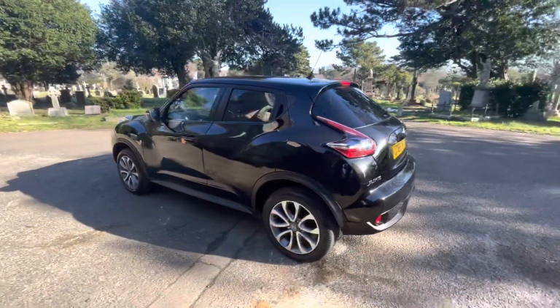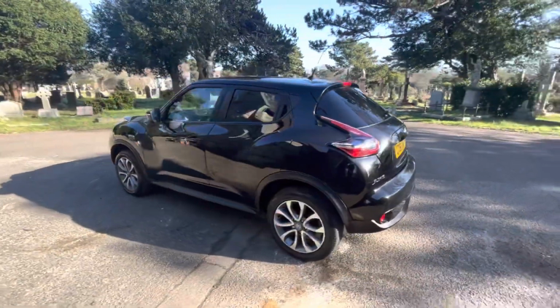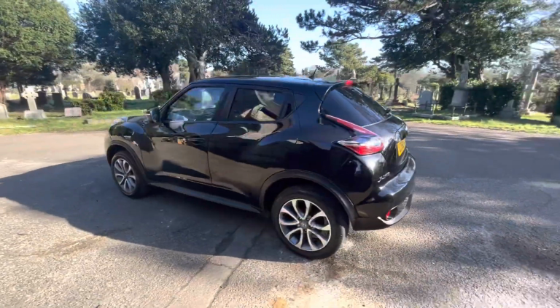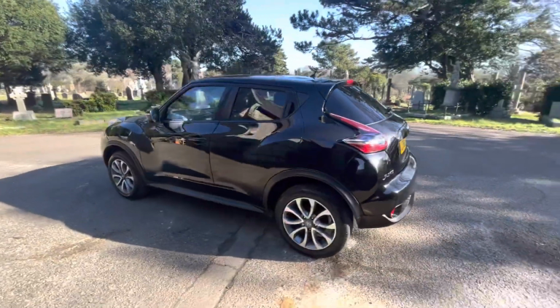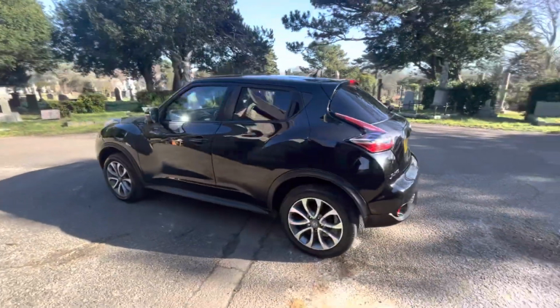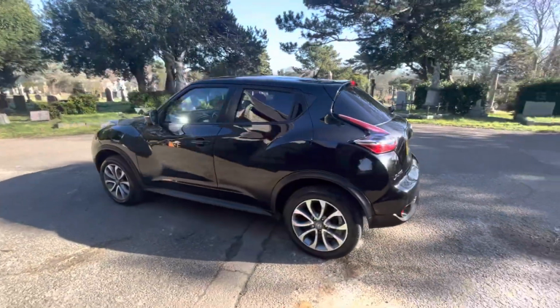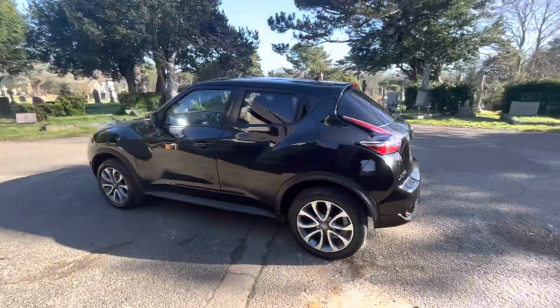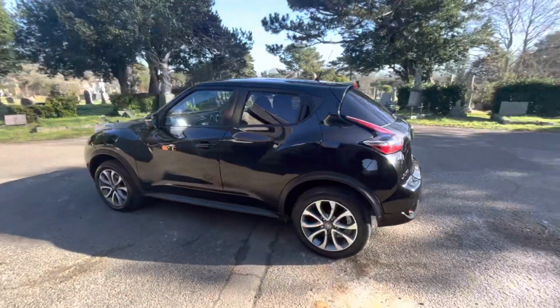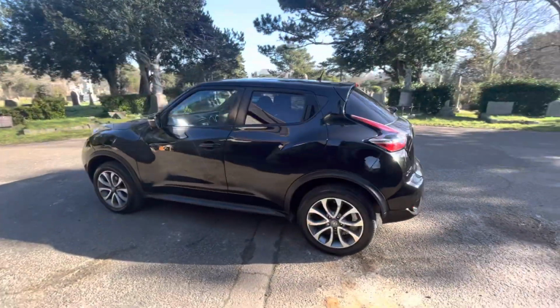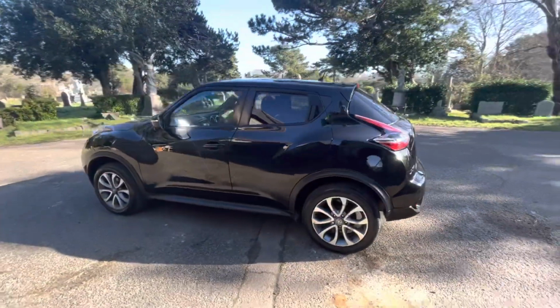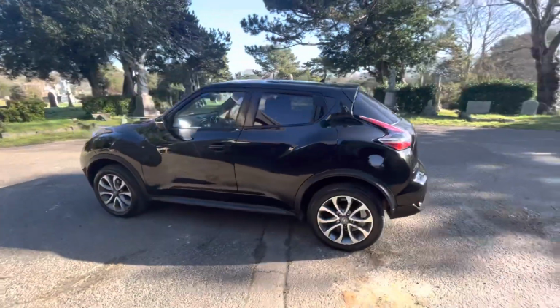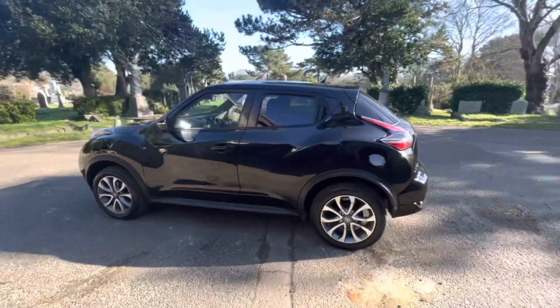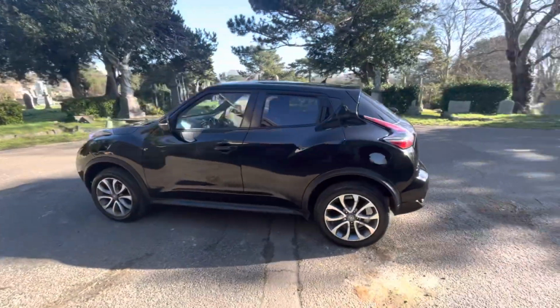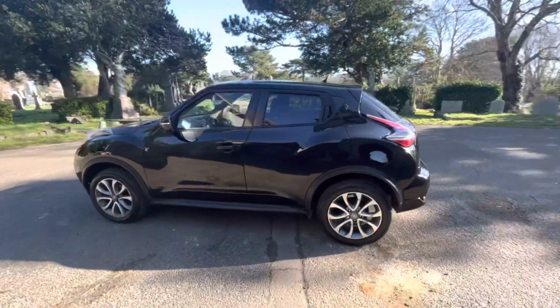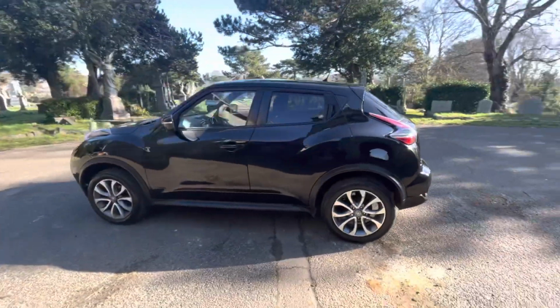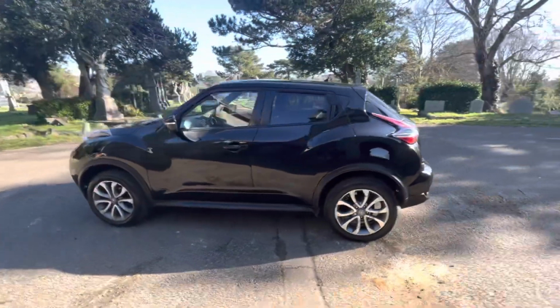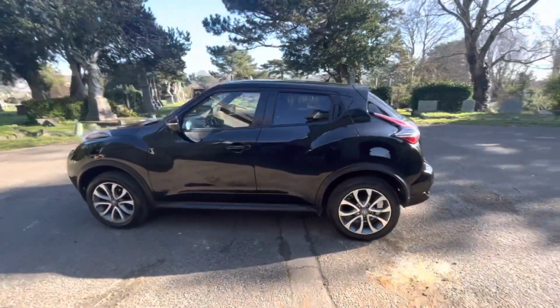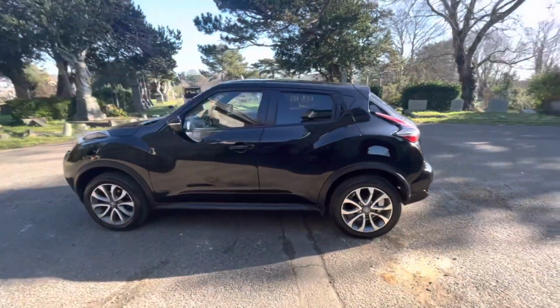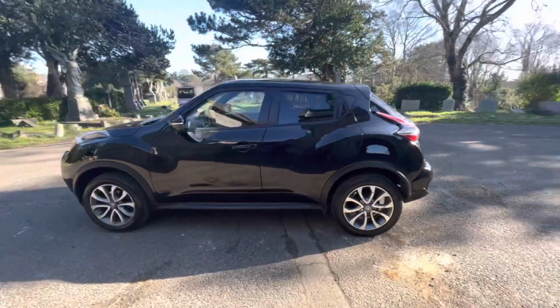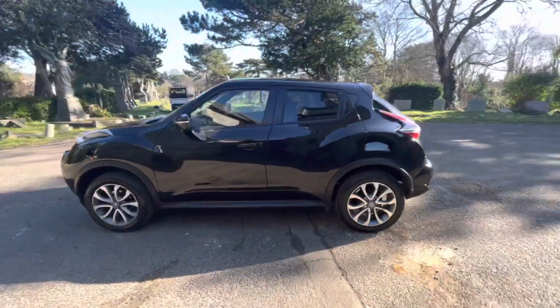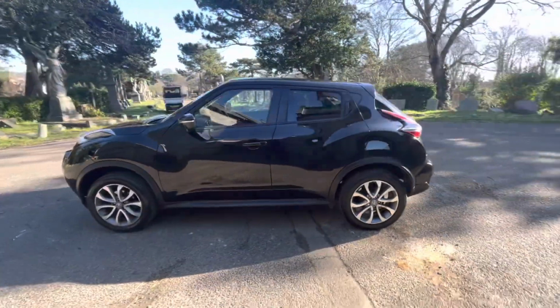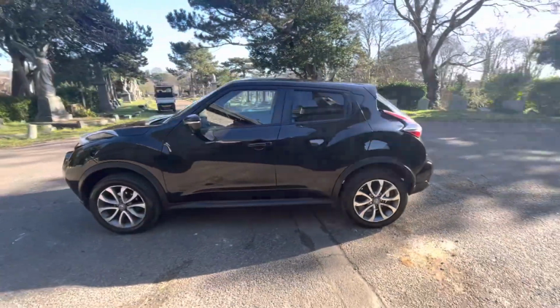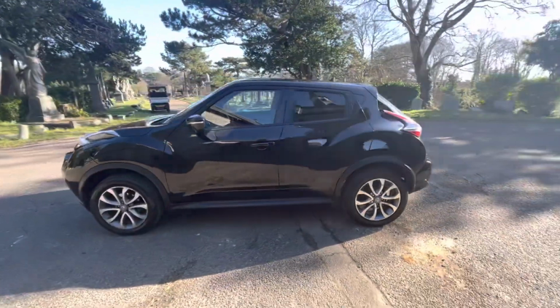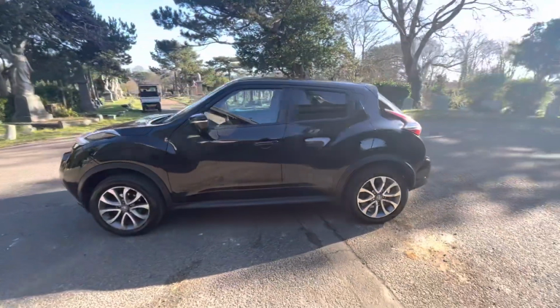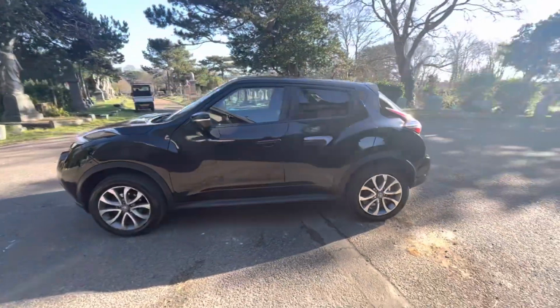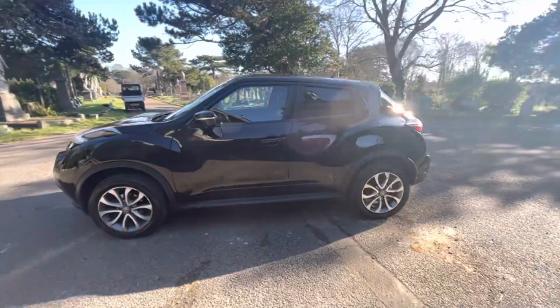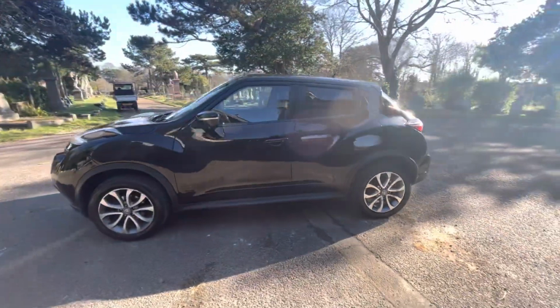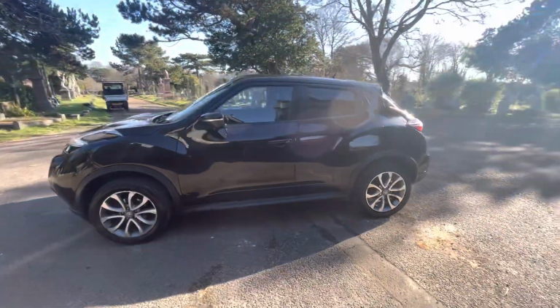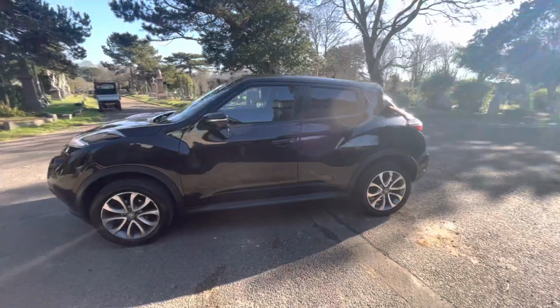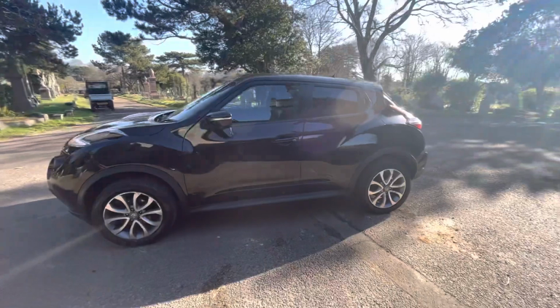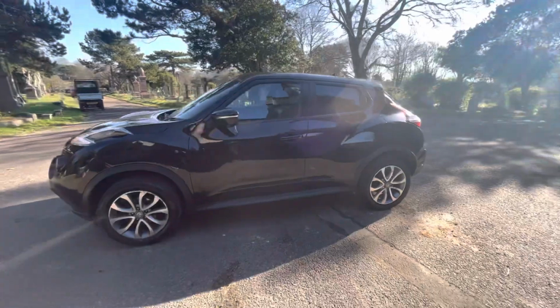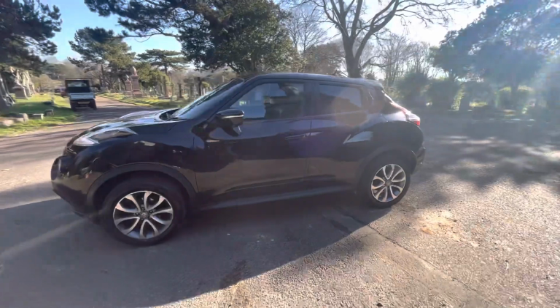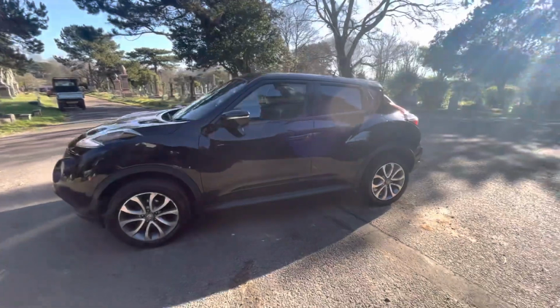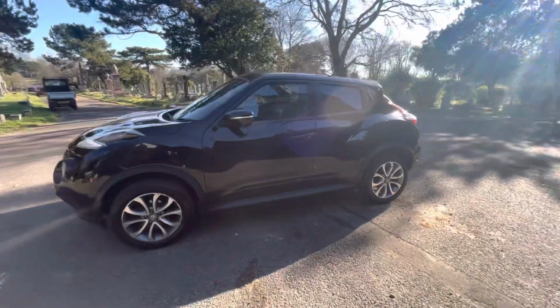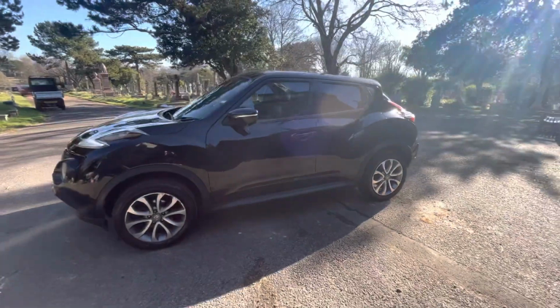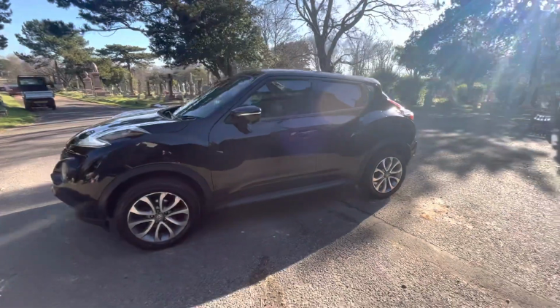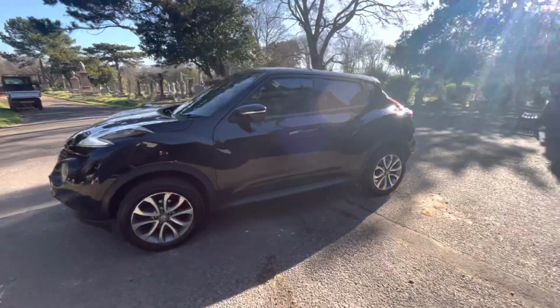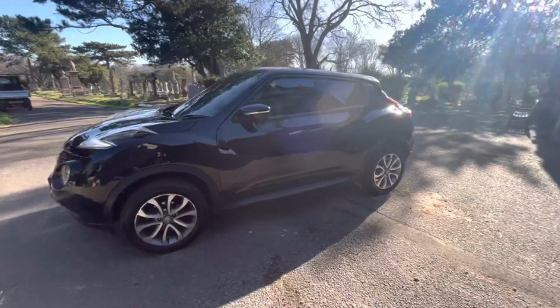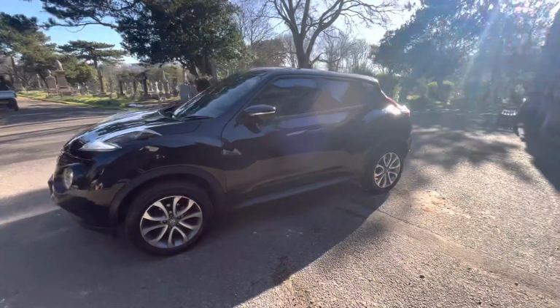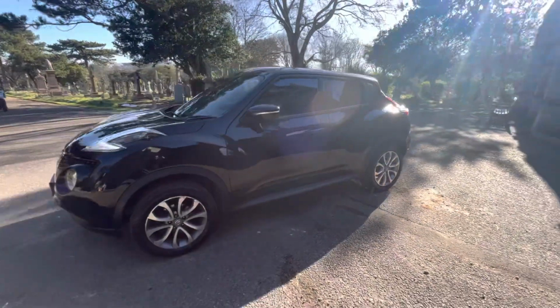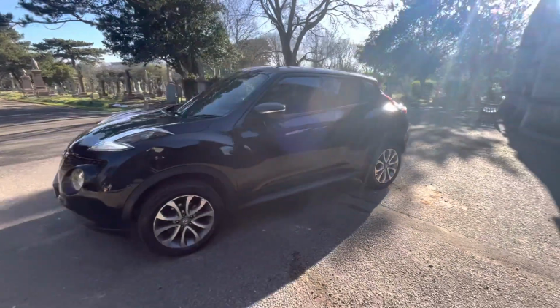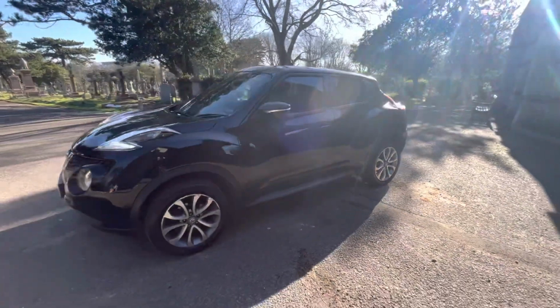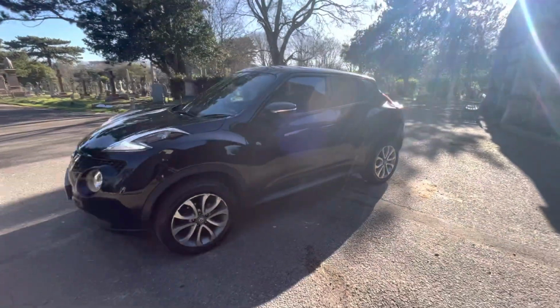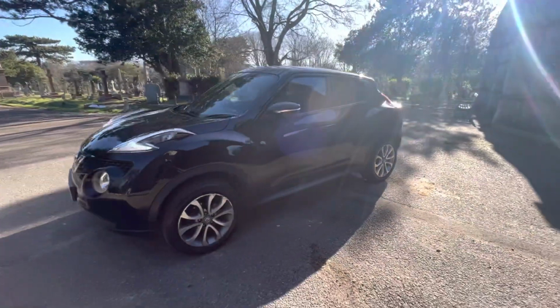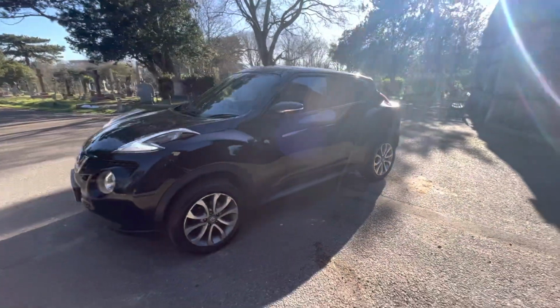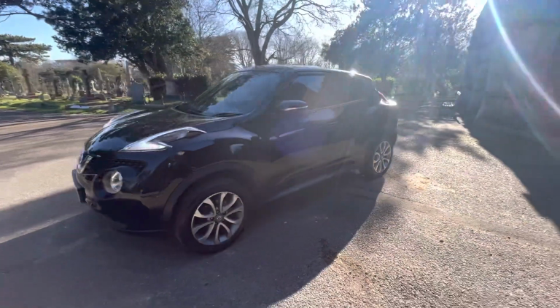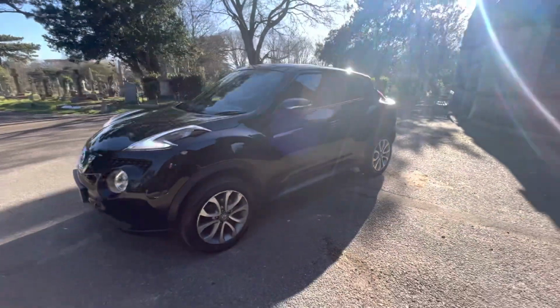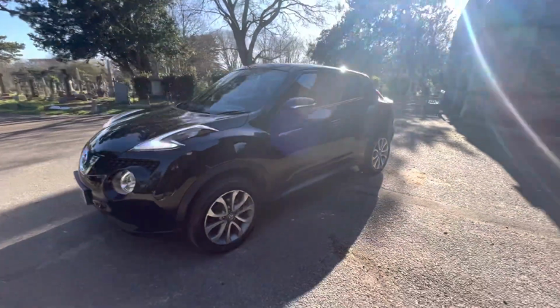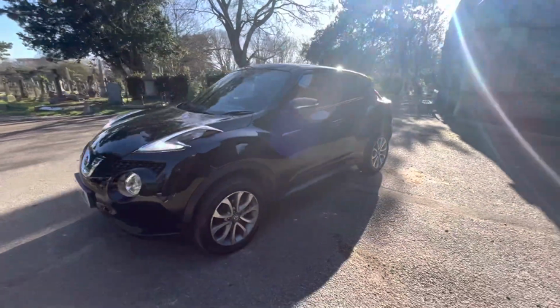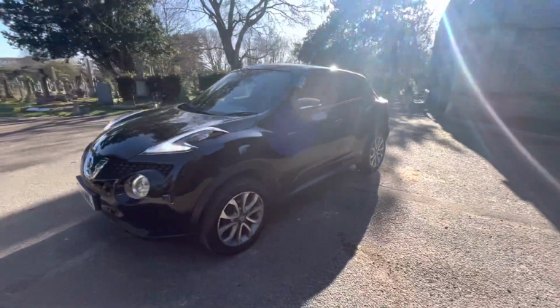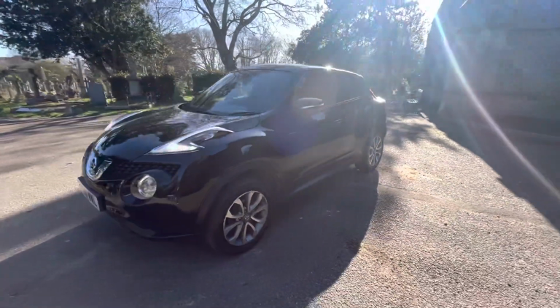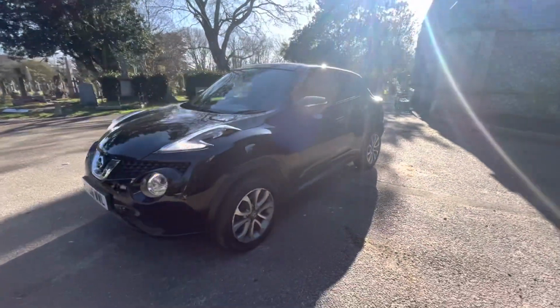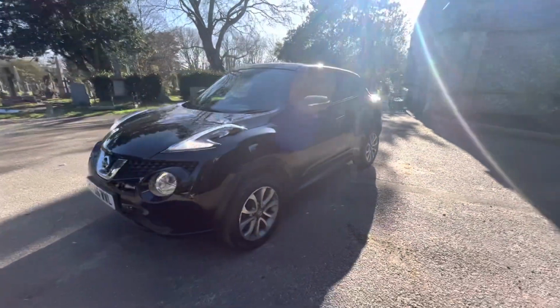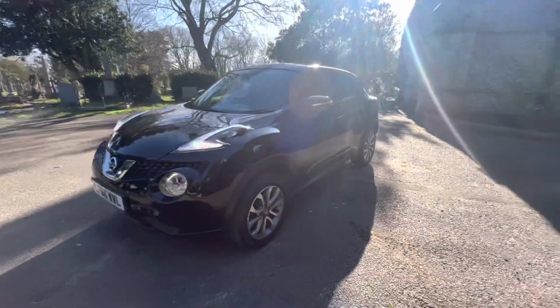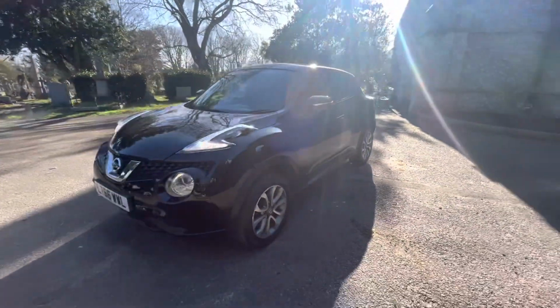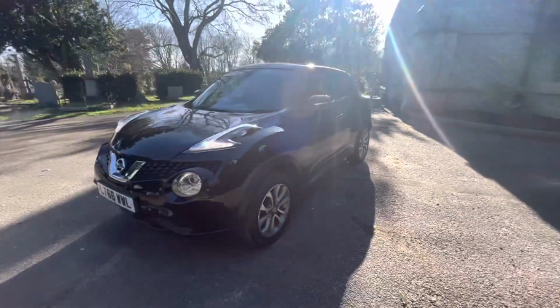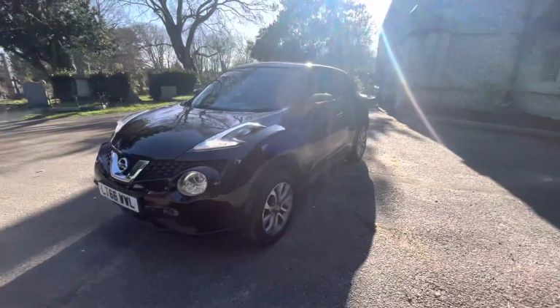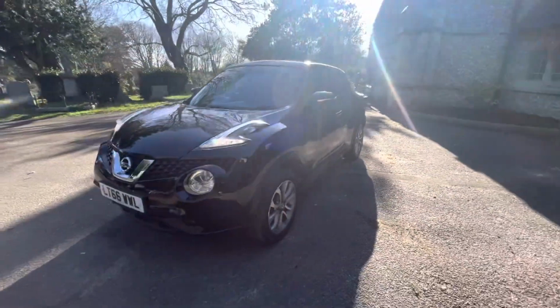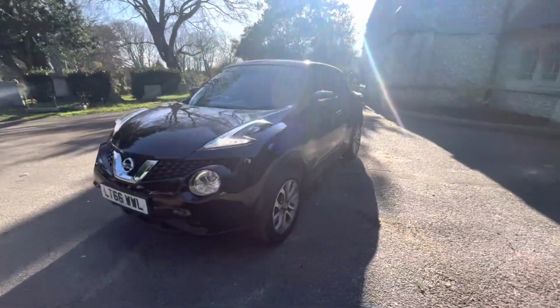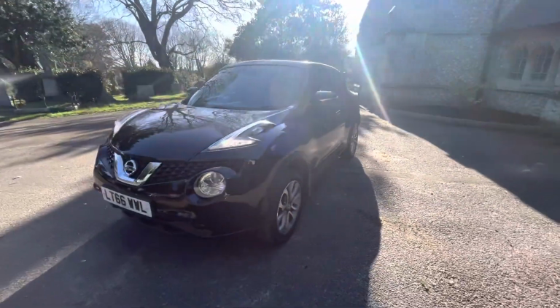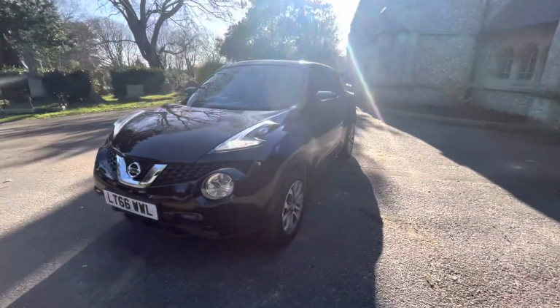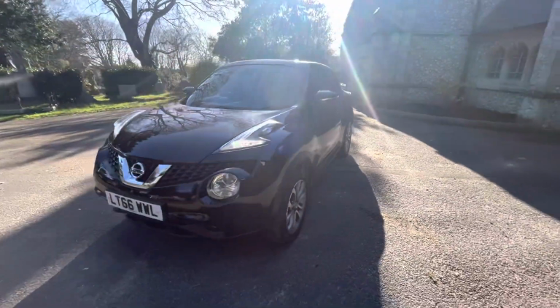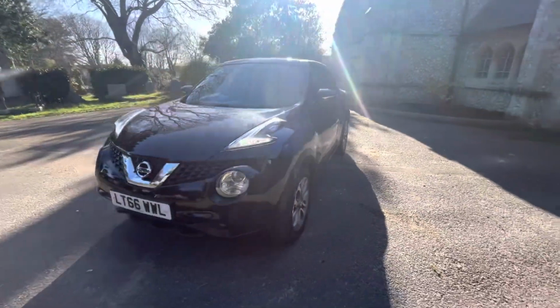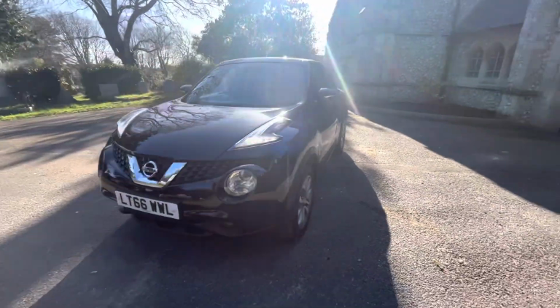It's a petrol automatic doing just under 73,000 miles. The car comes with six months warranty and finance options are available.